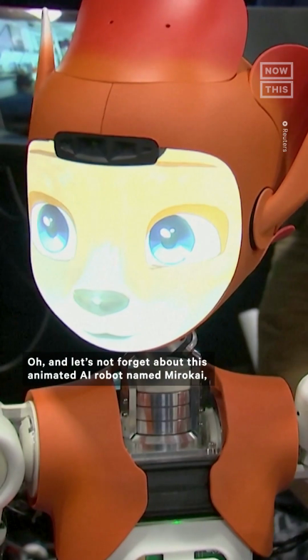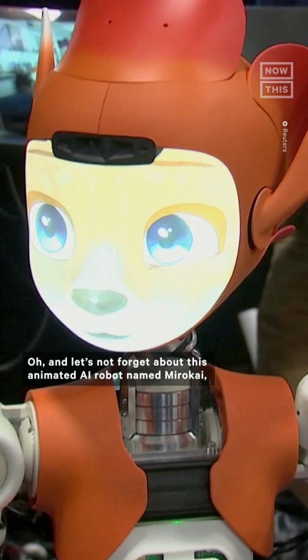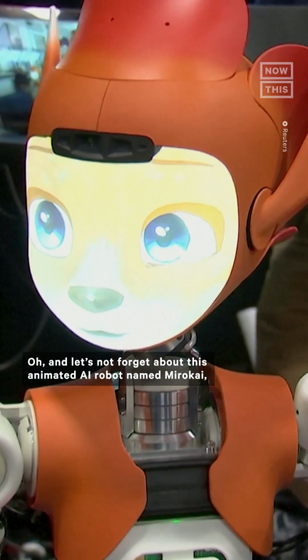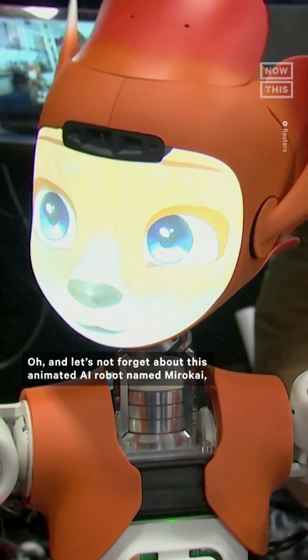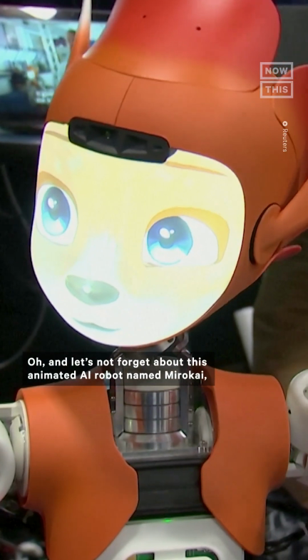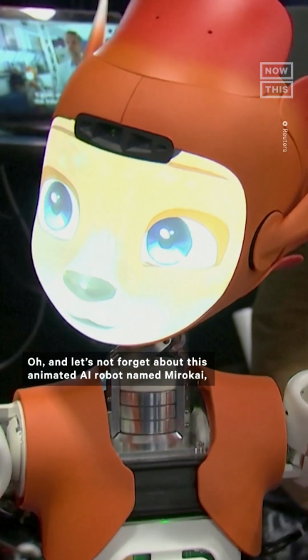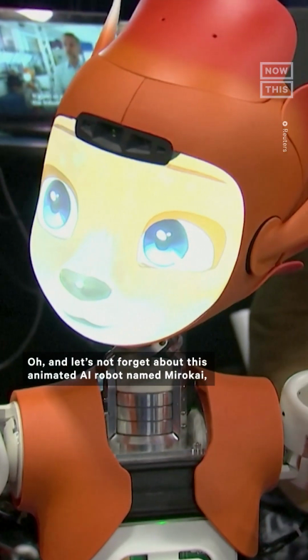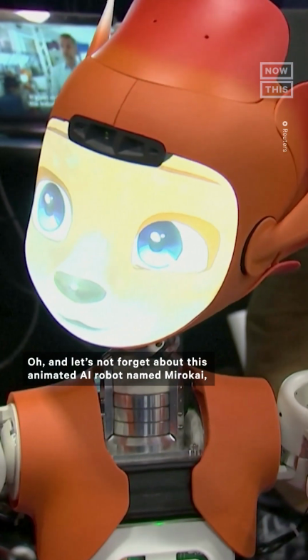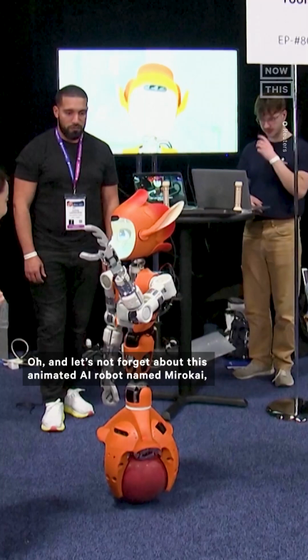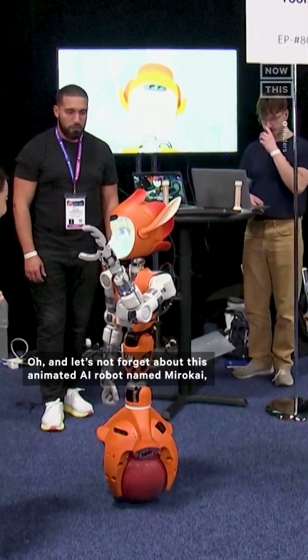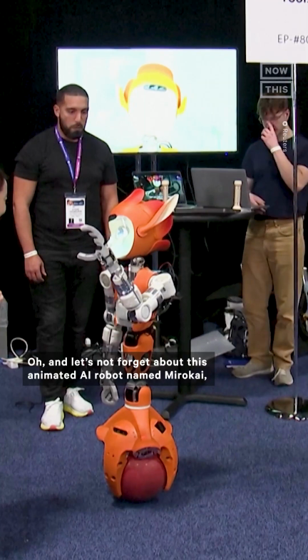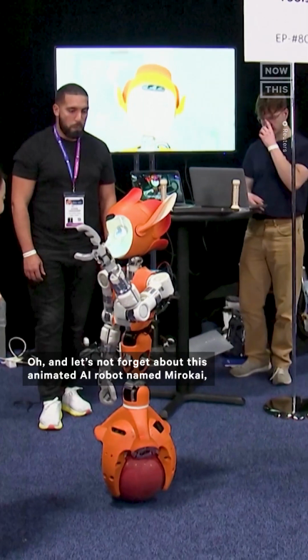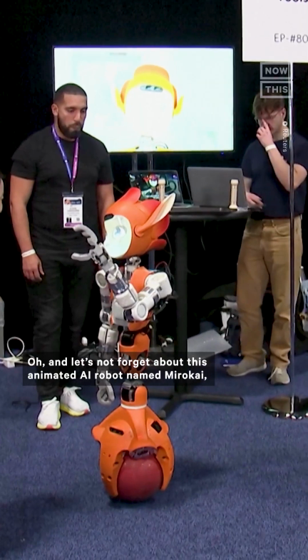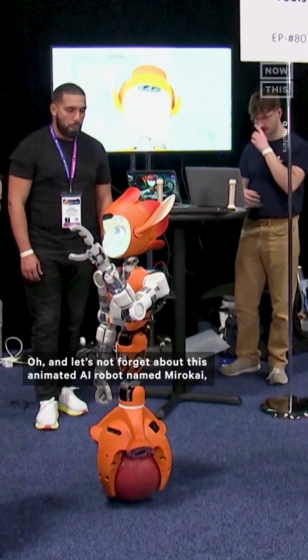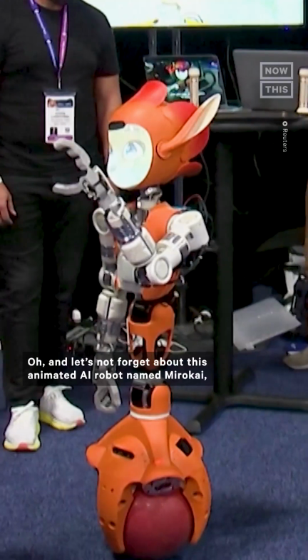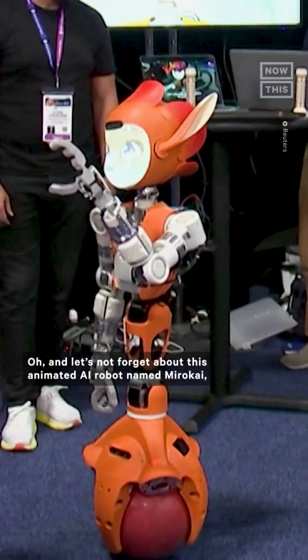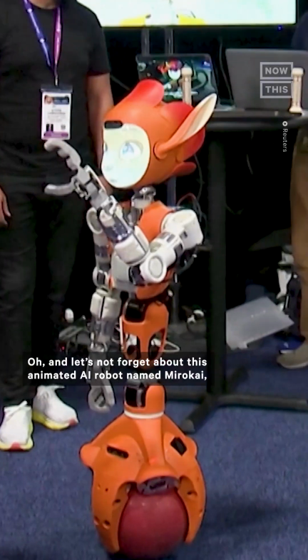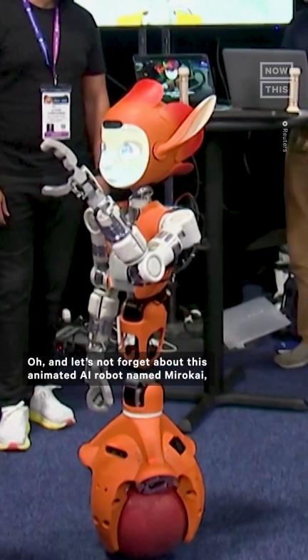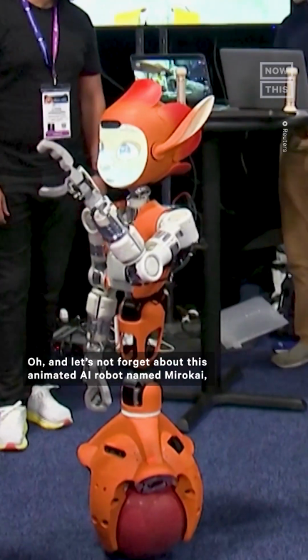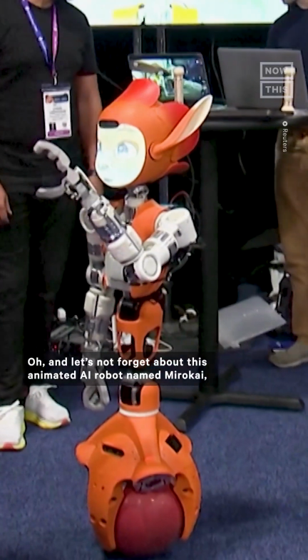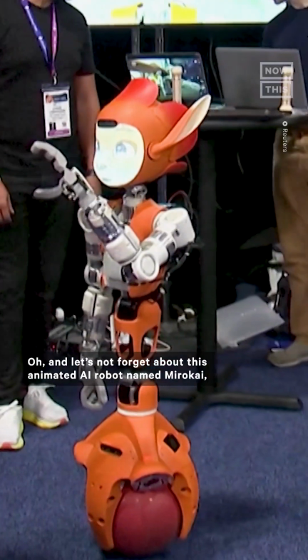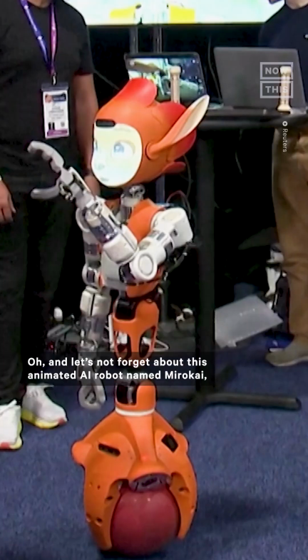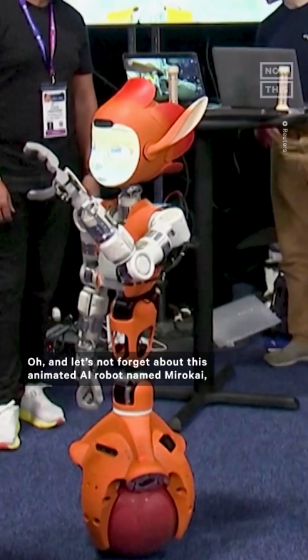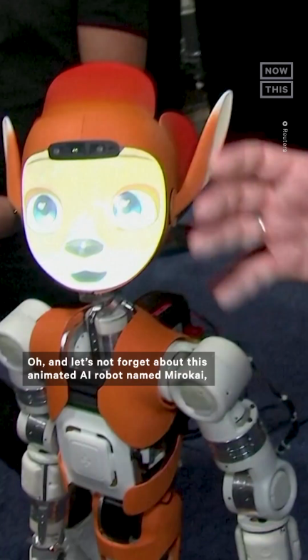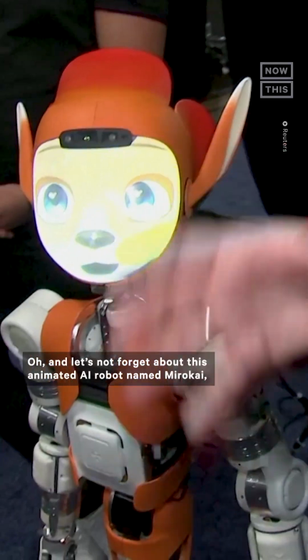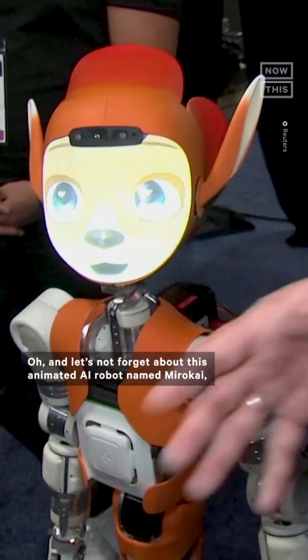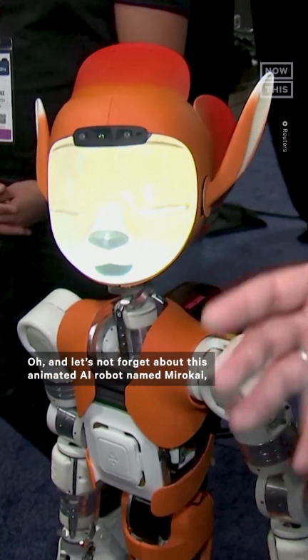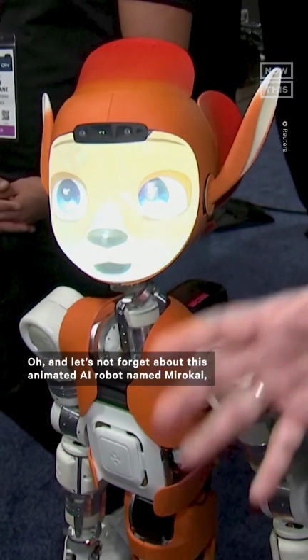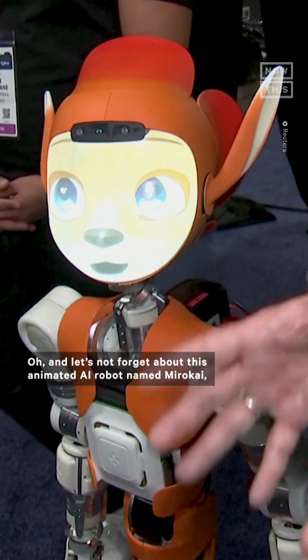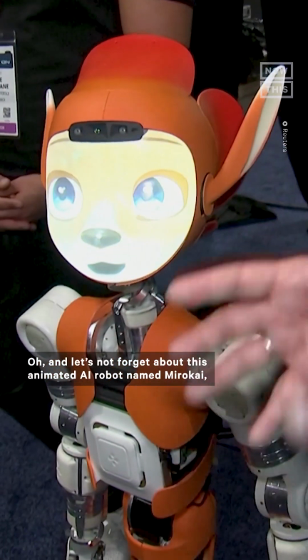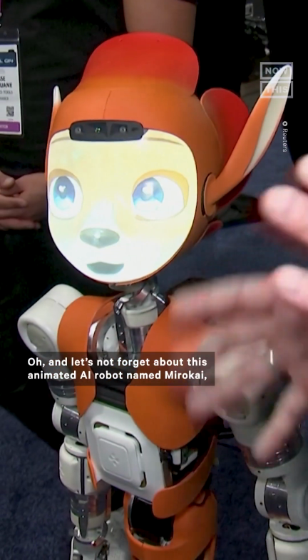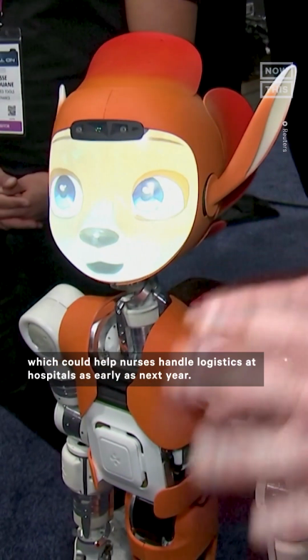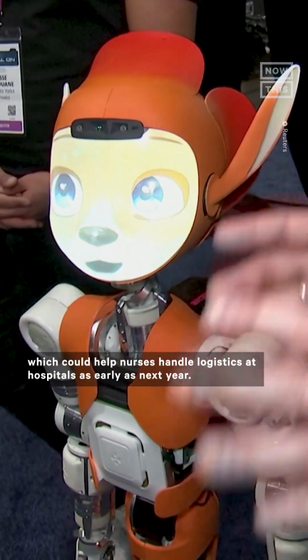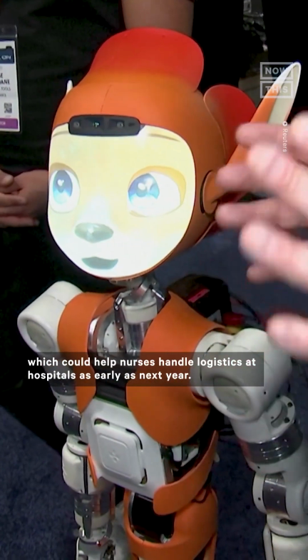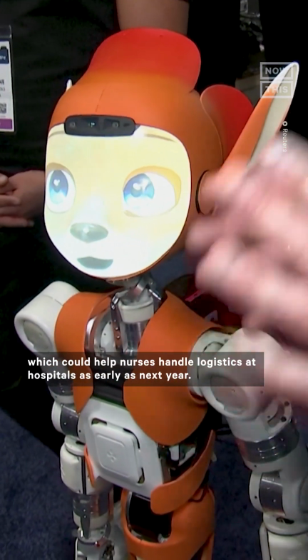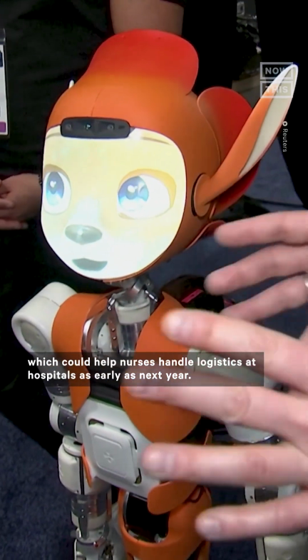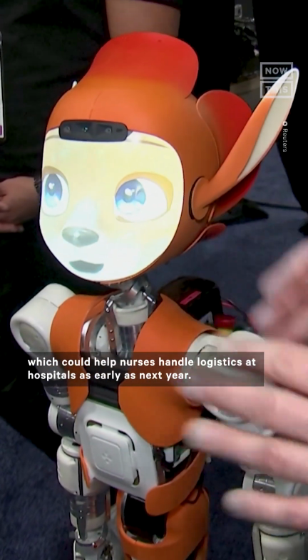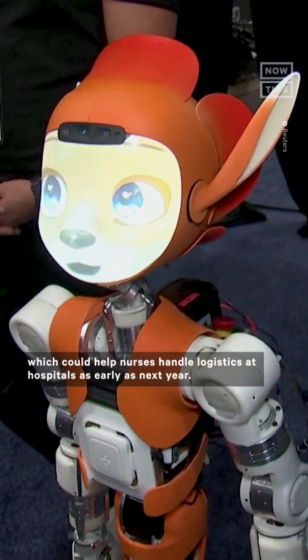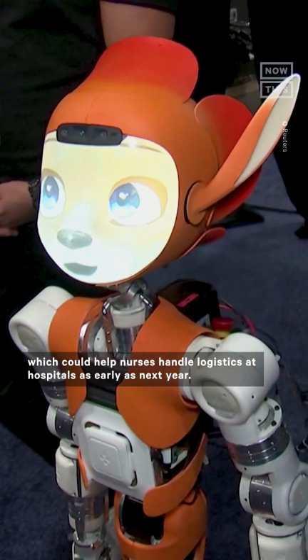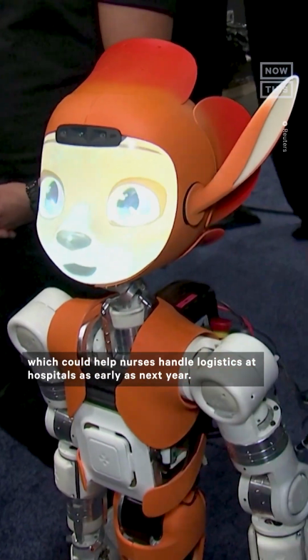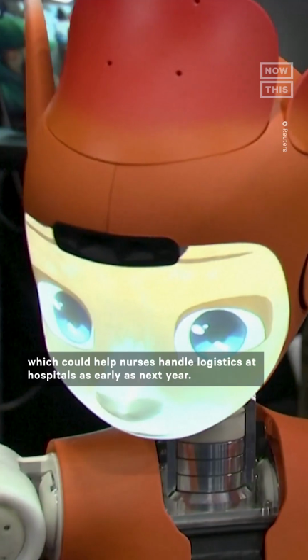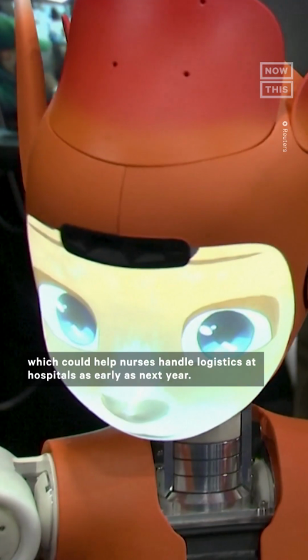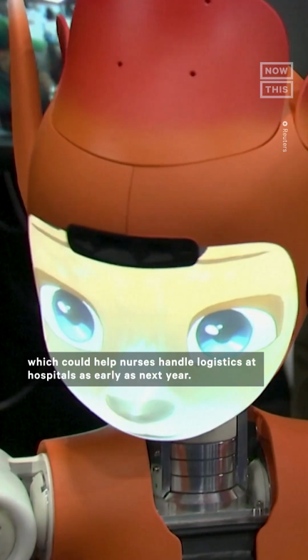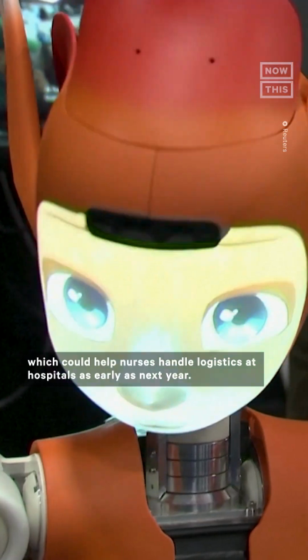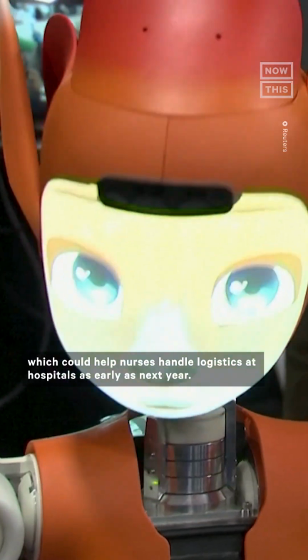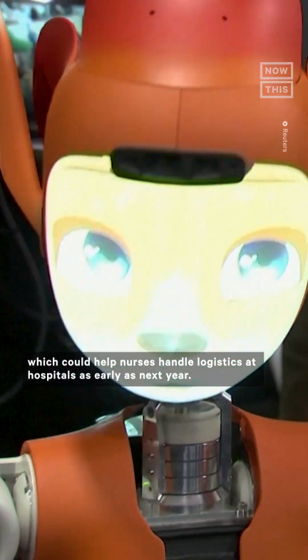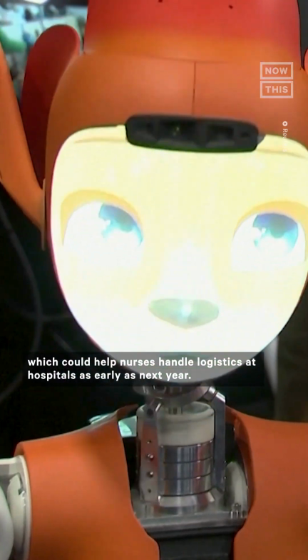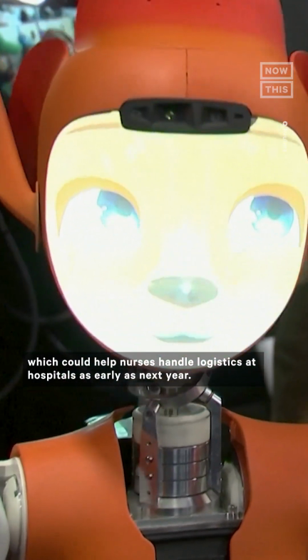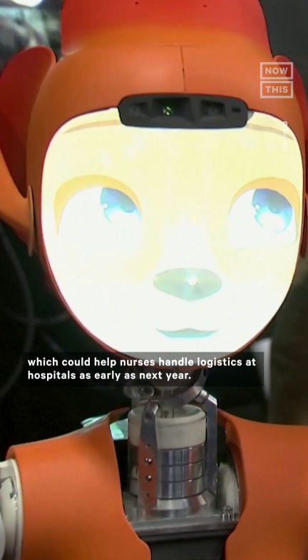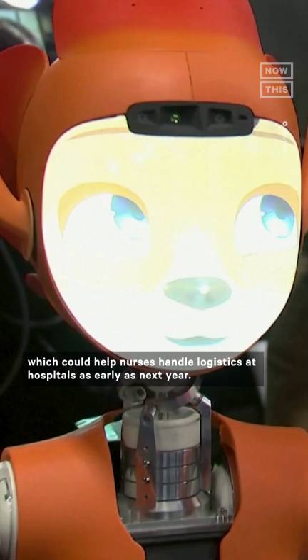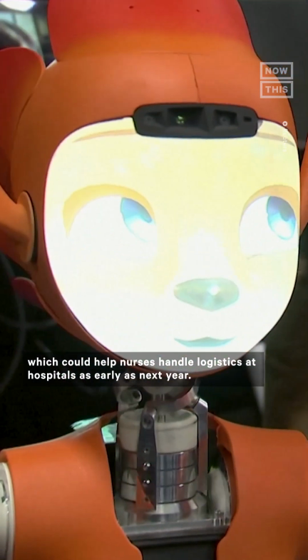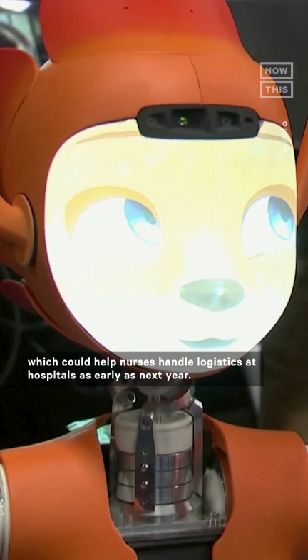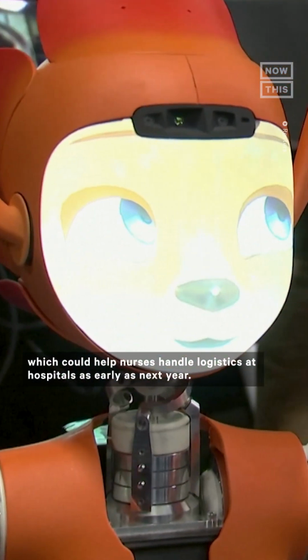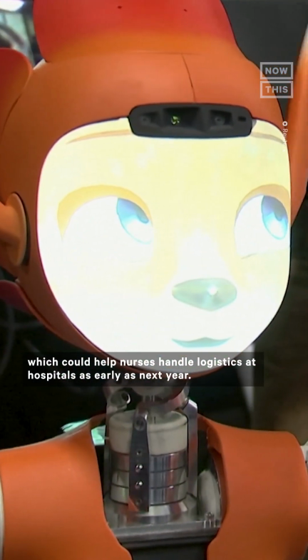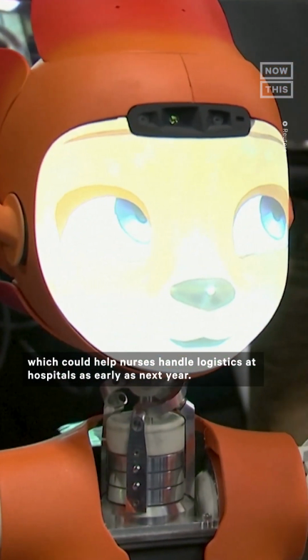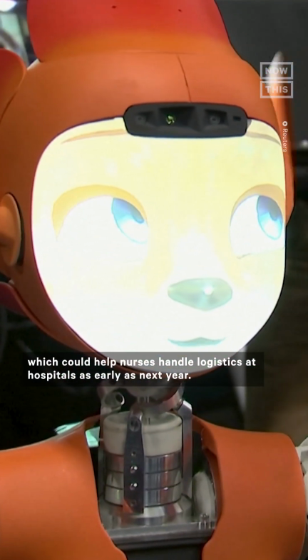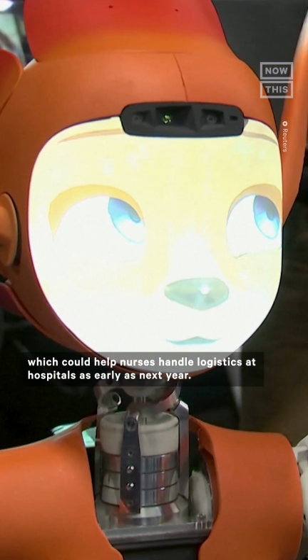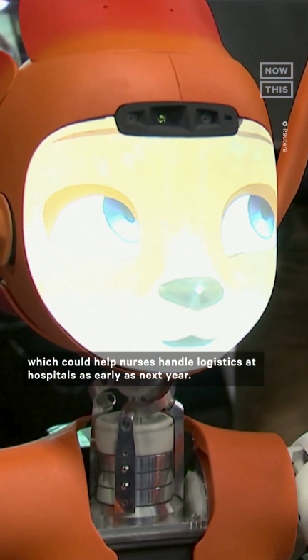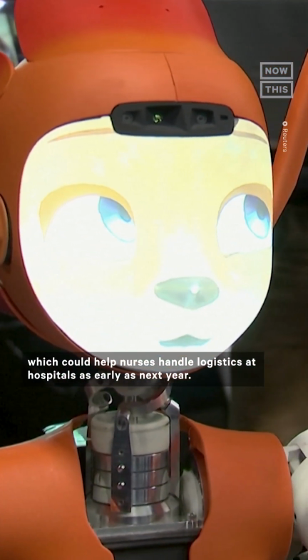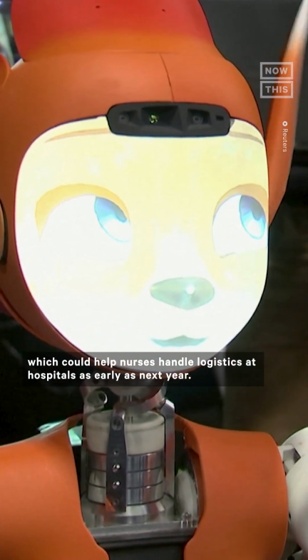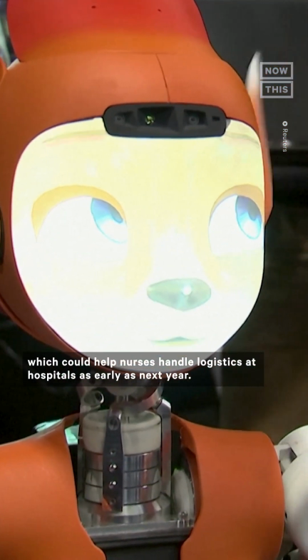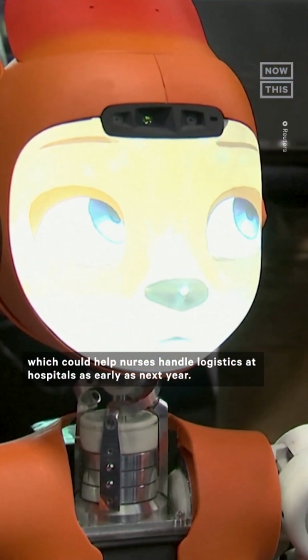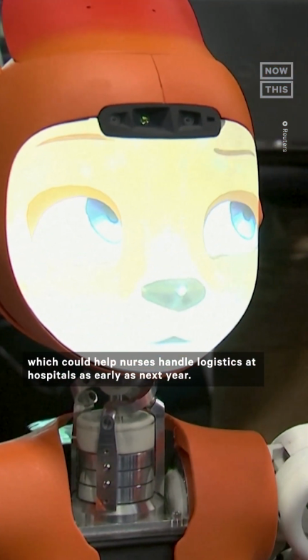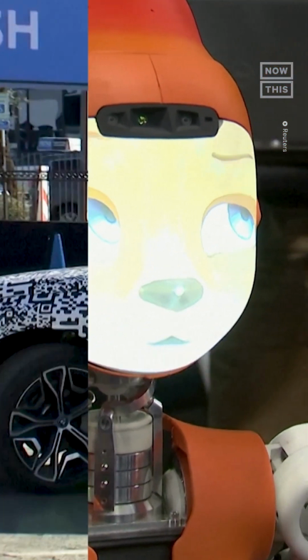Let's not forget about this animated AI robot named Miro Kai, which could help nurses handle logistics at hospitals as early as next year.